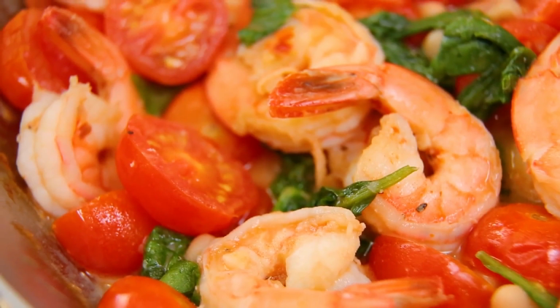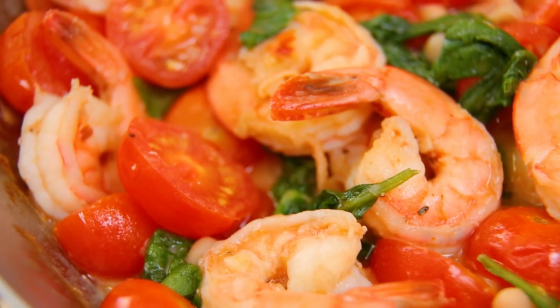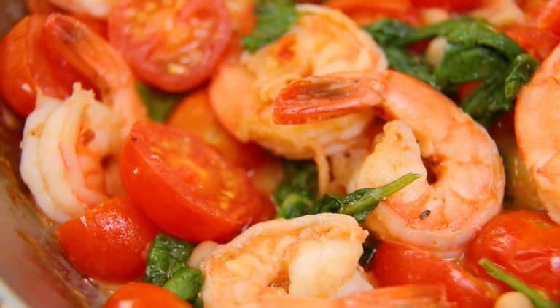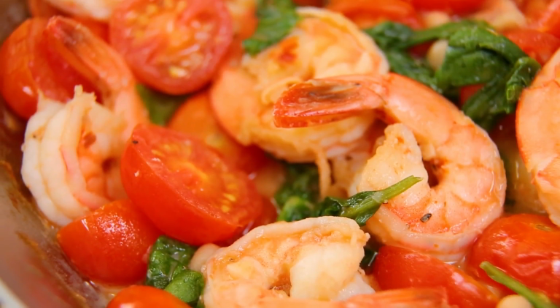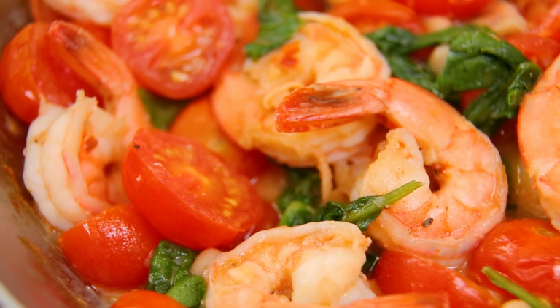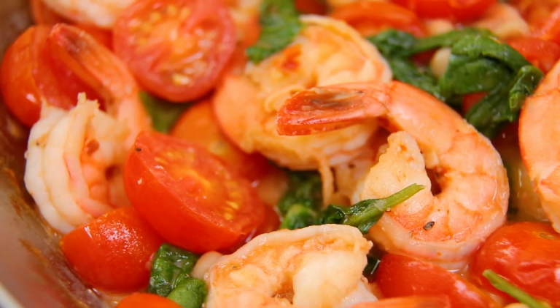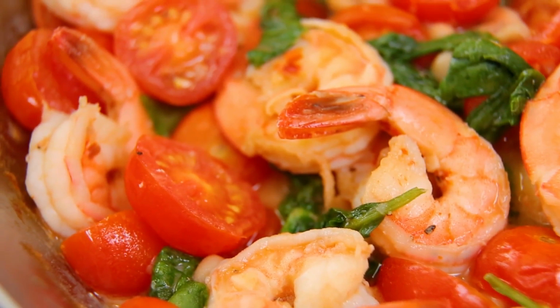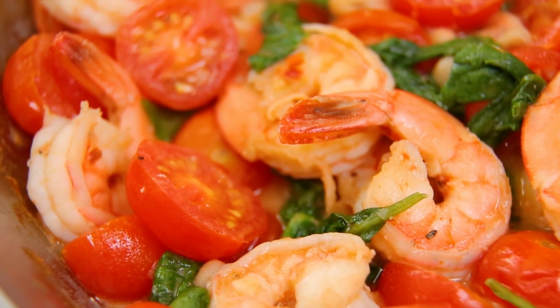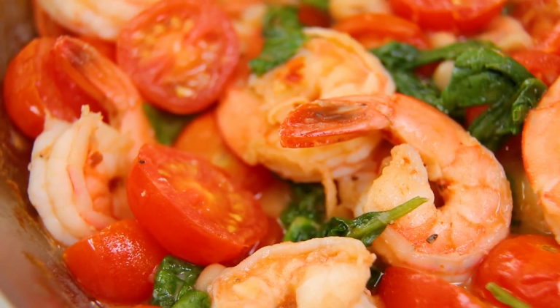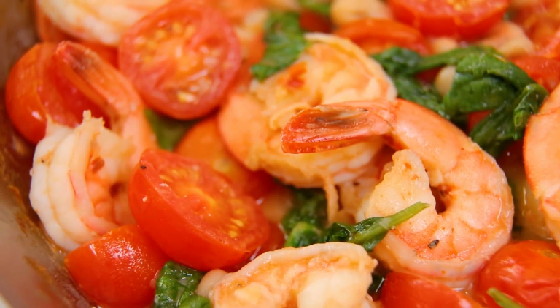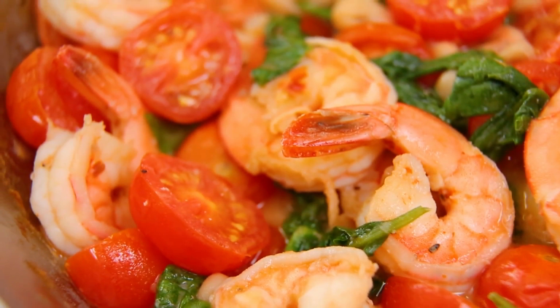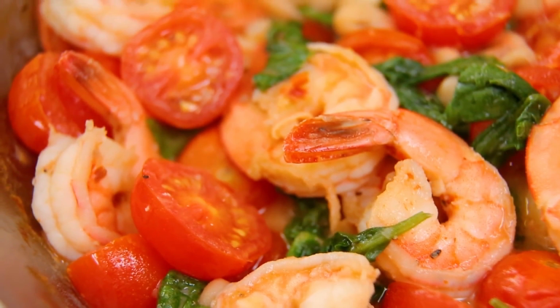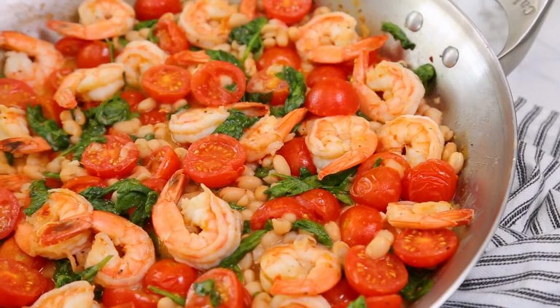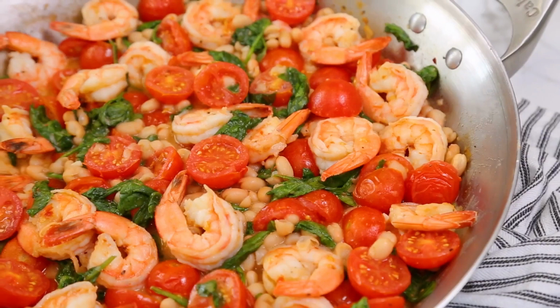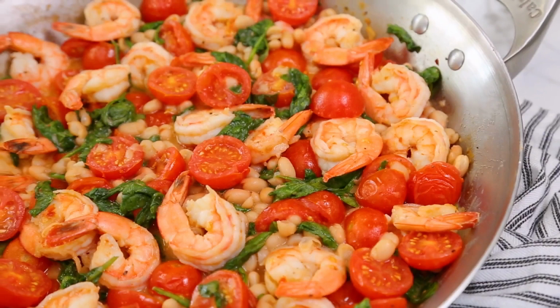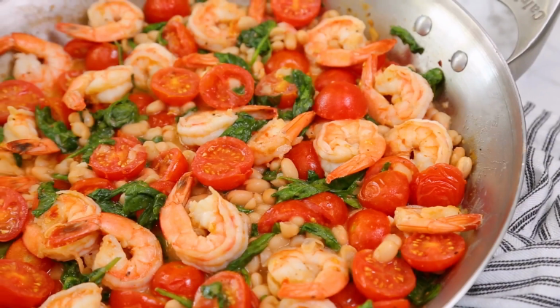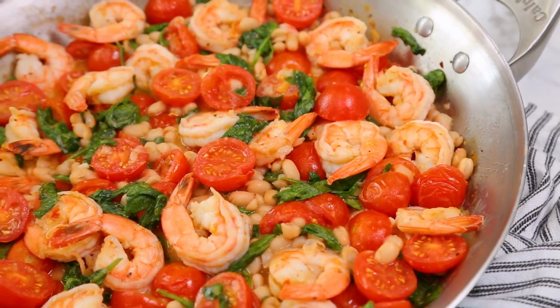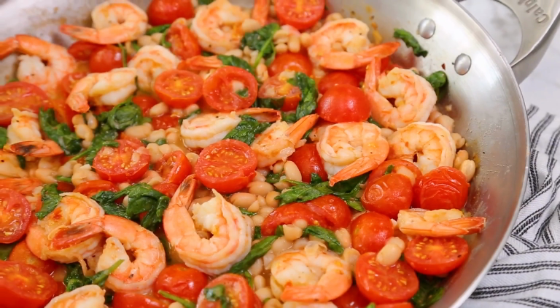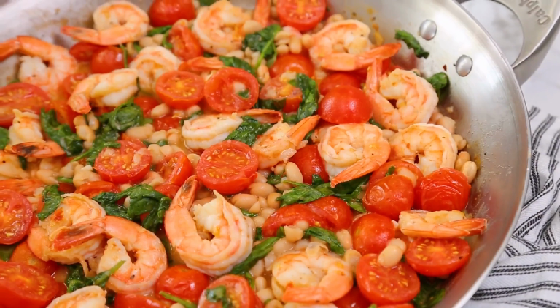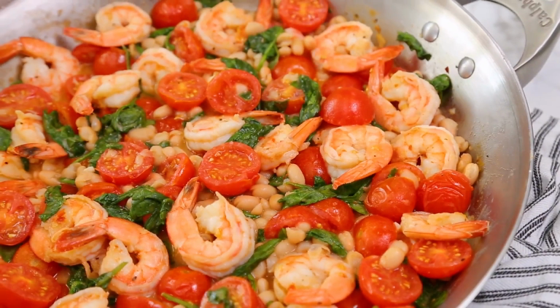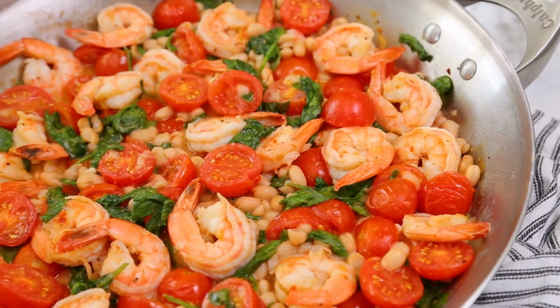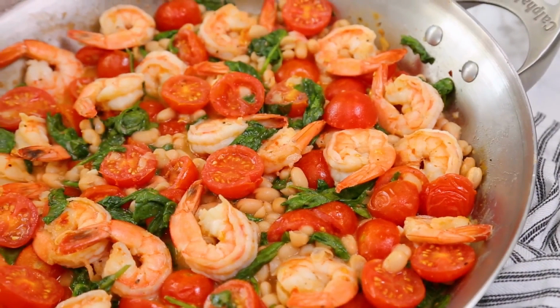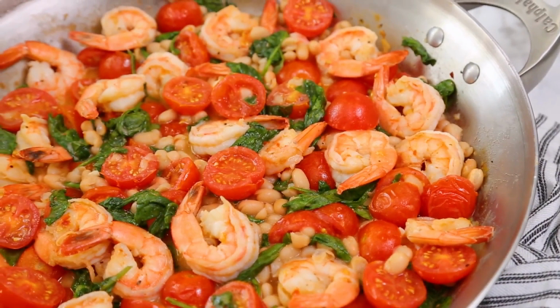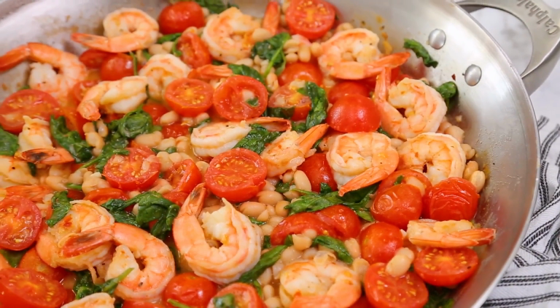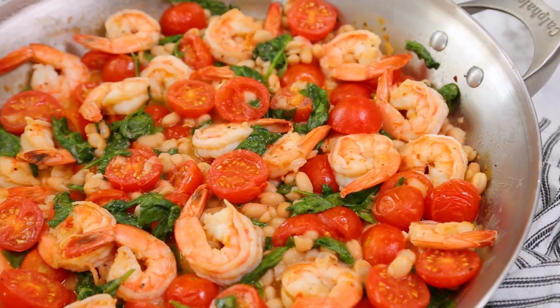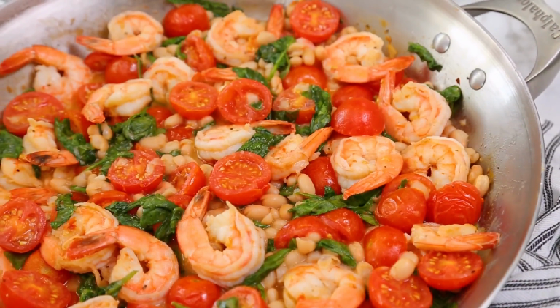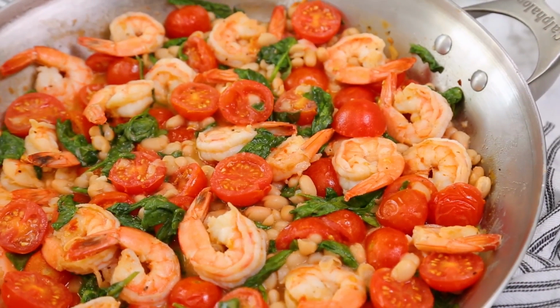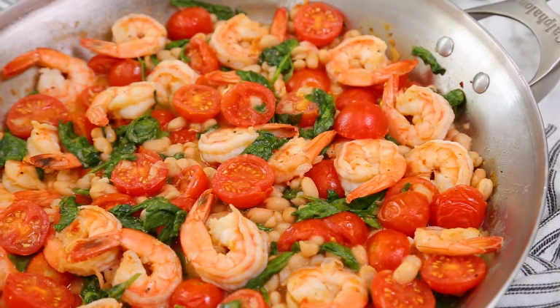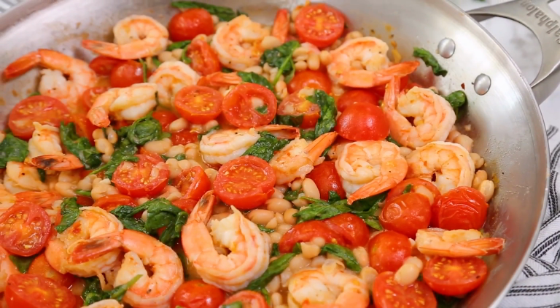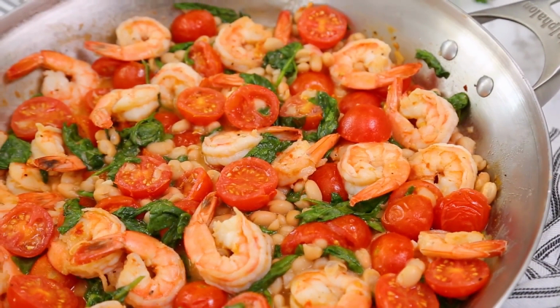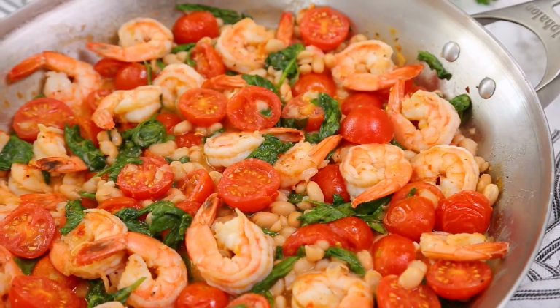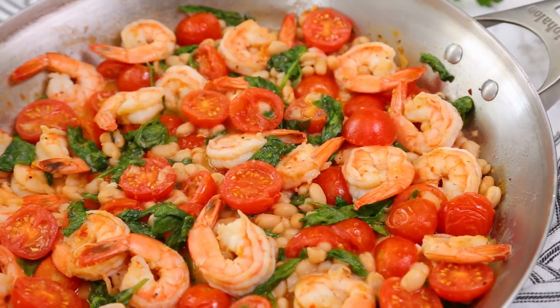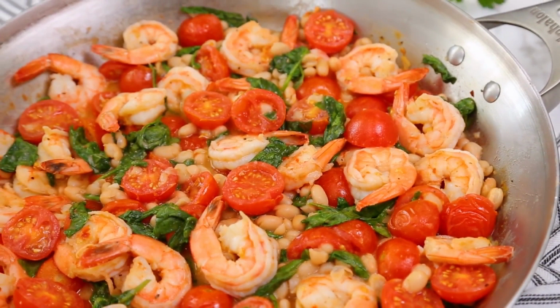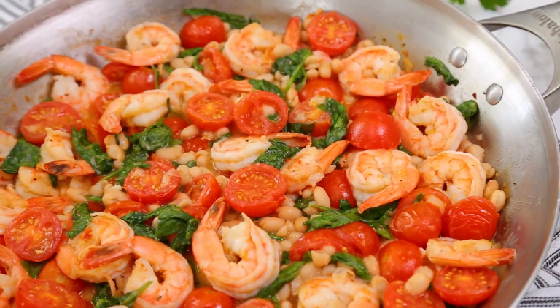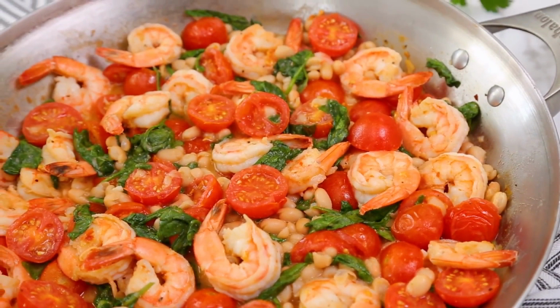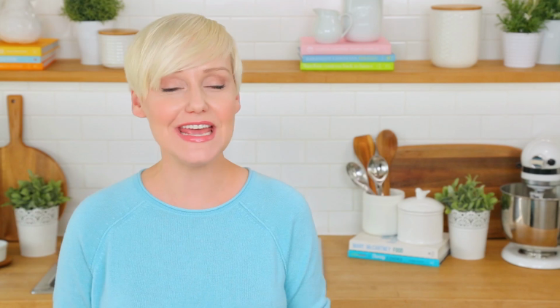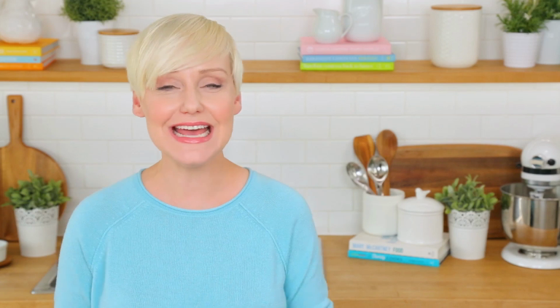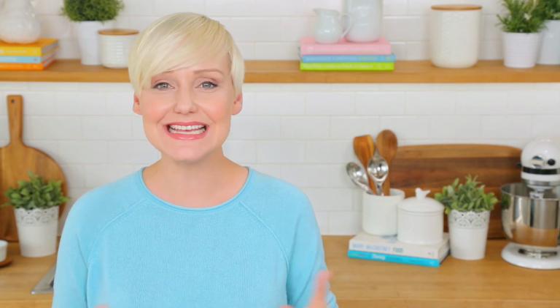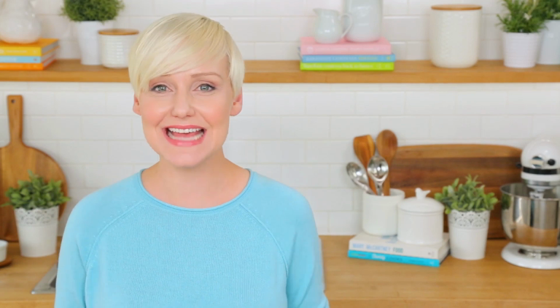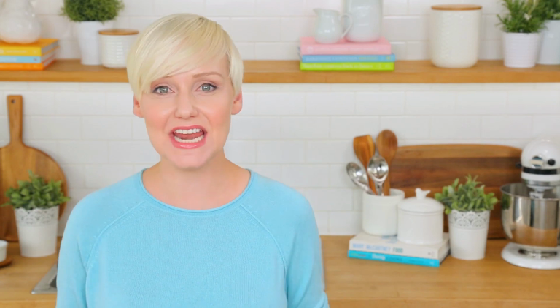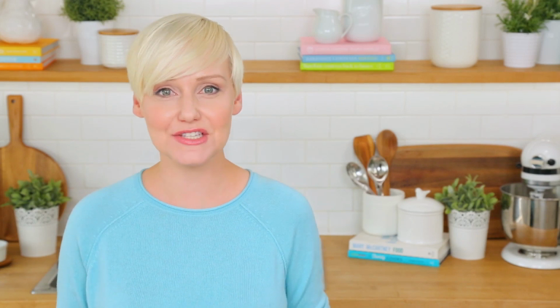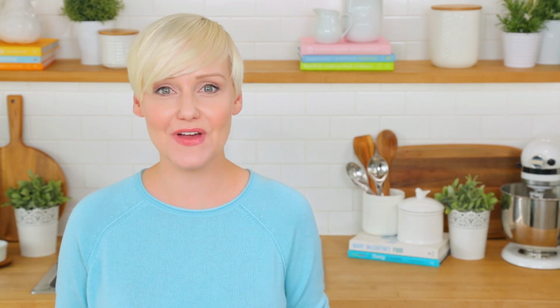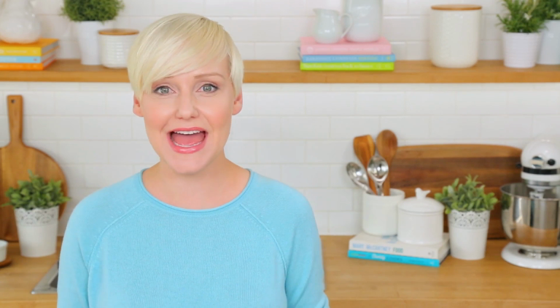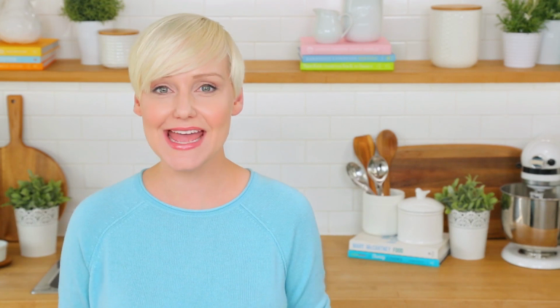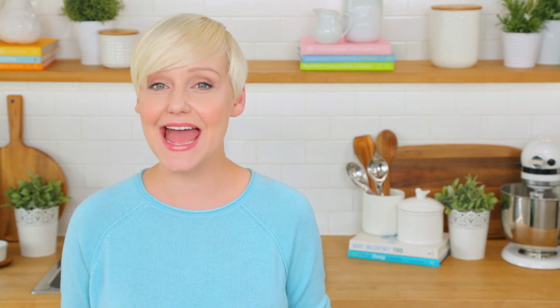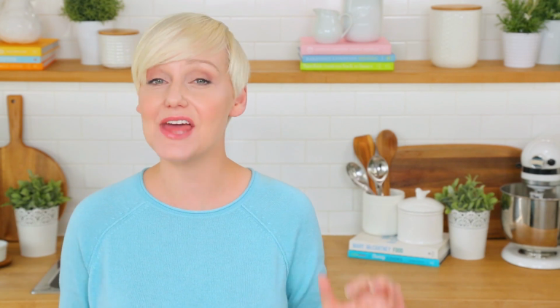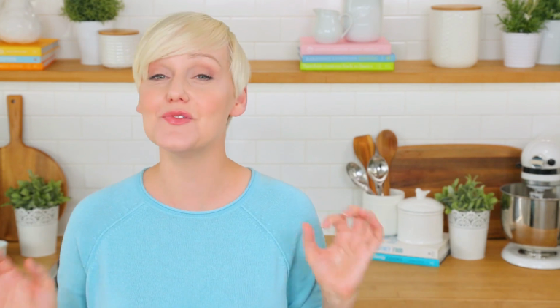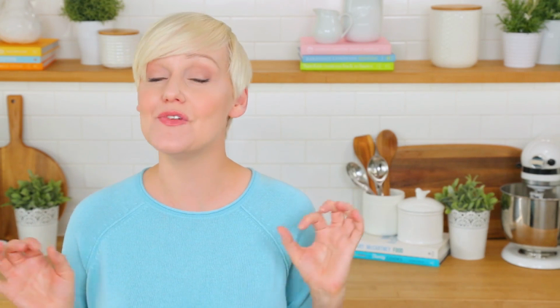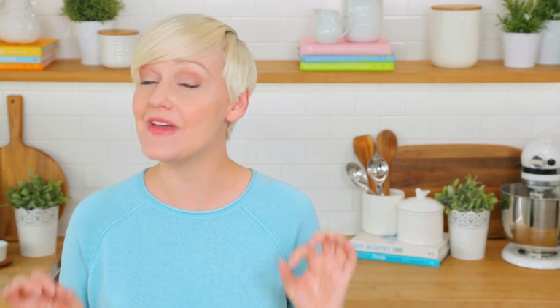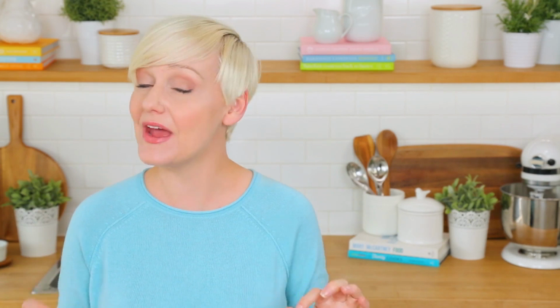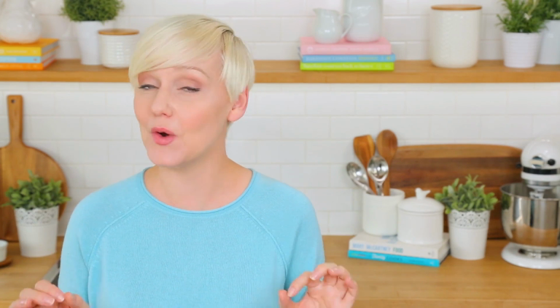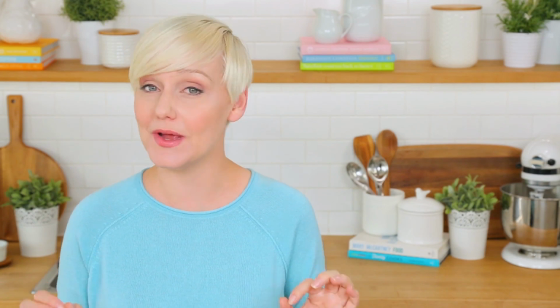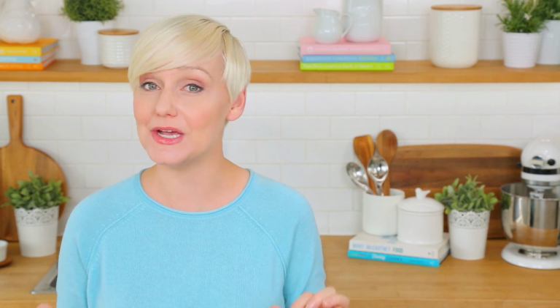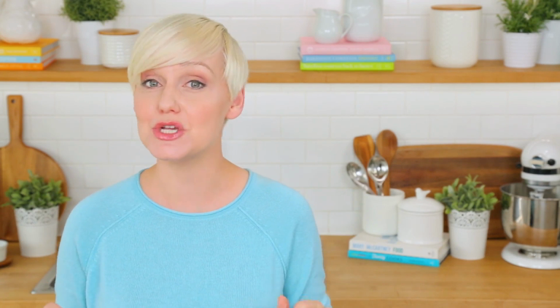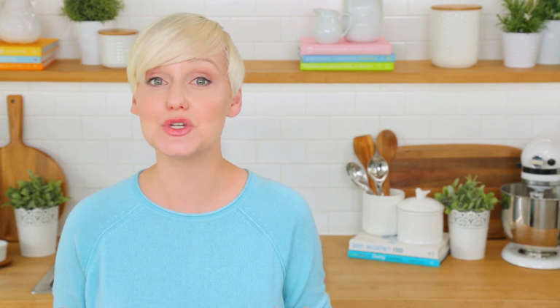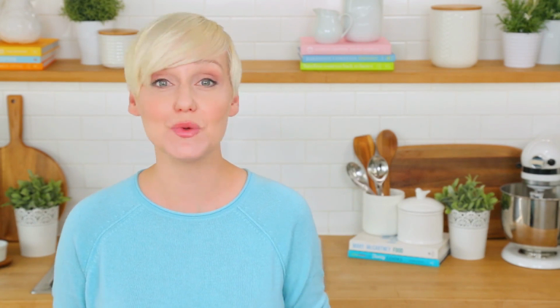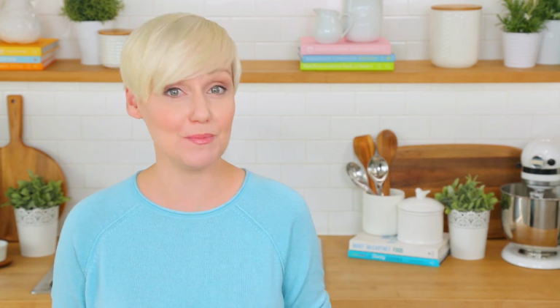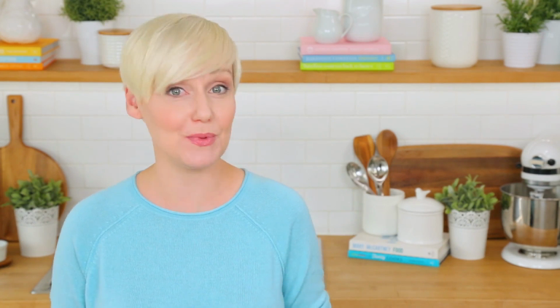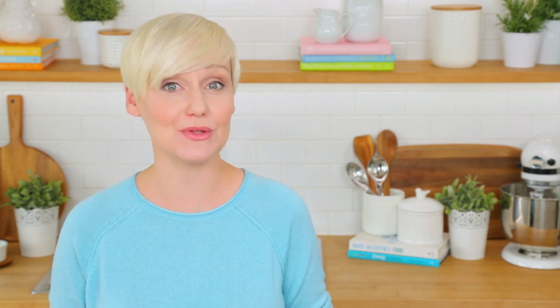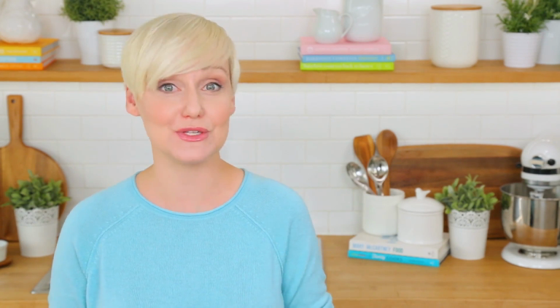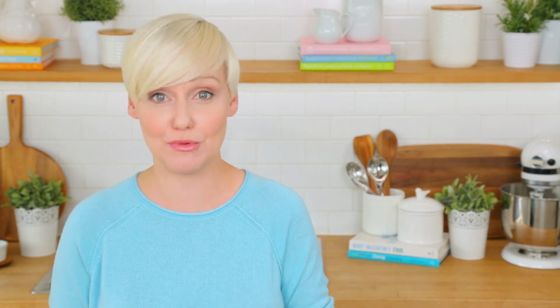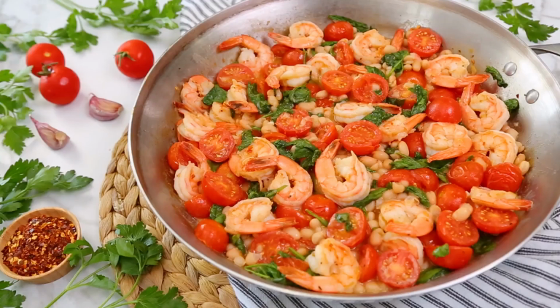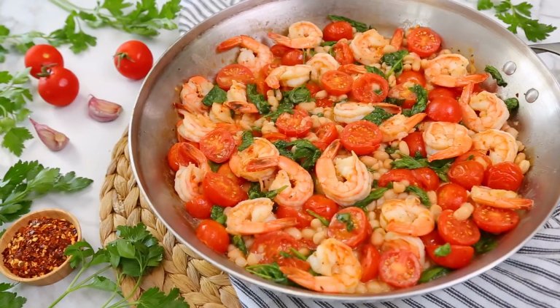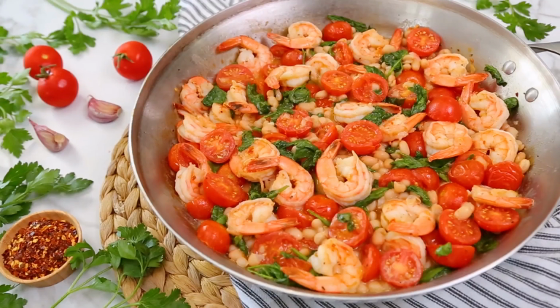How amazing does that look in under 10 minutes? Healthy, satisfying, and very shrimple to prepare.